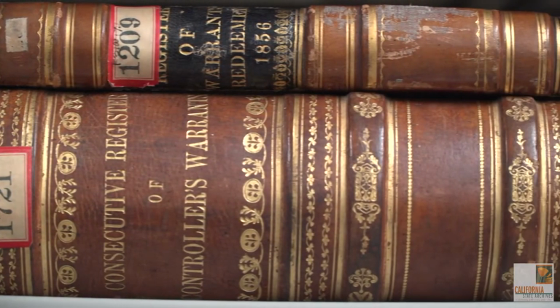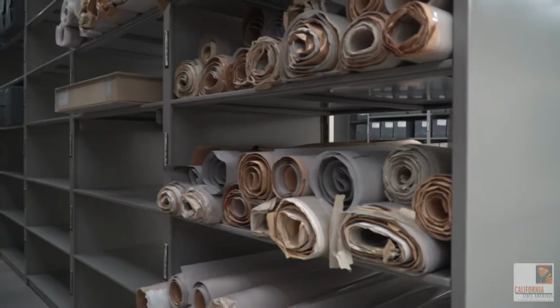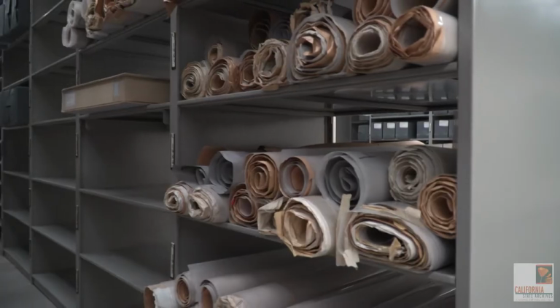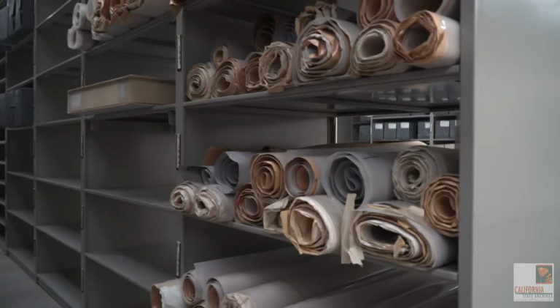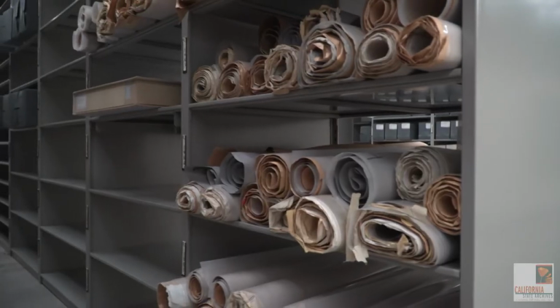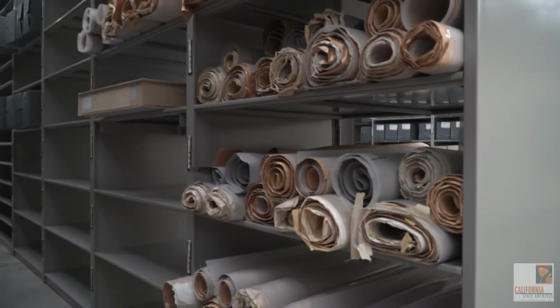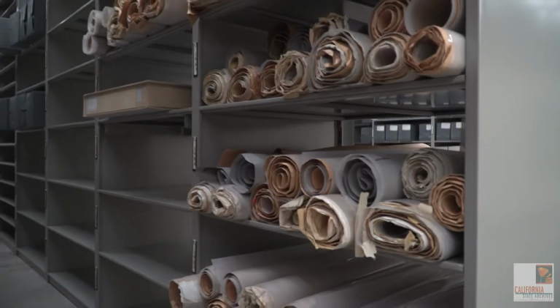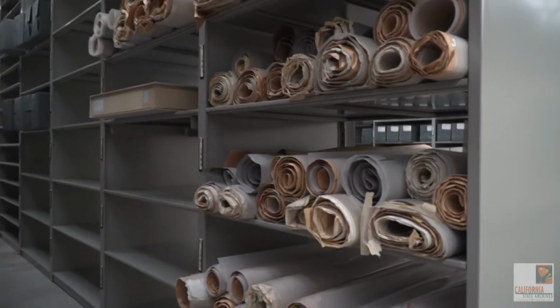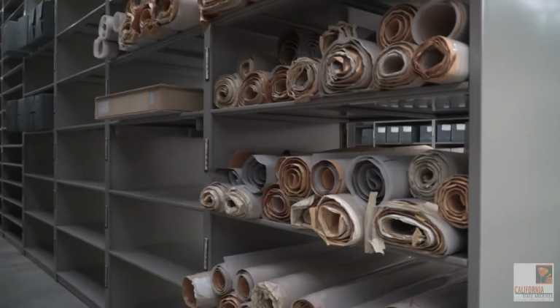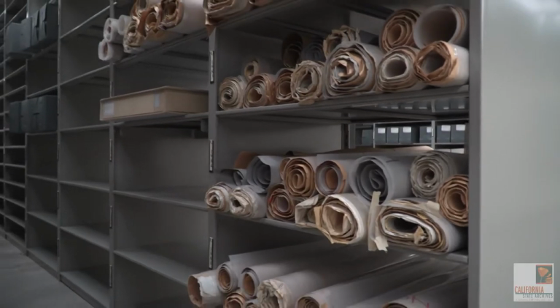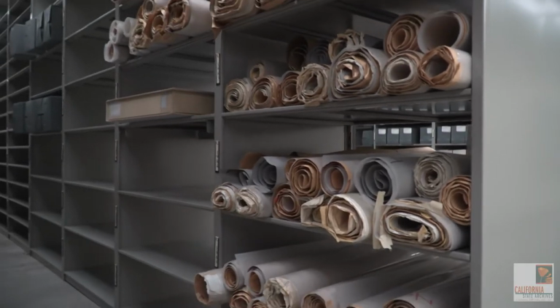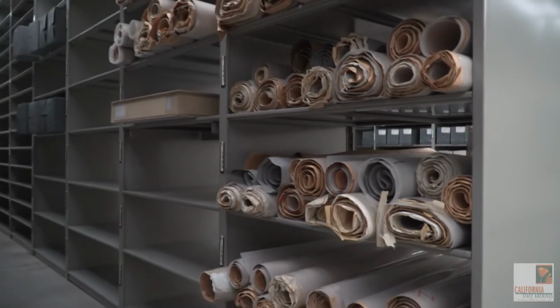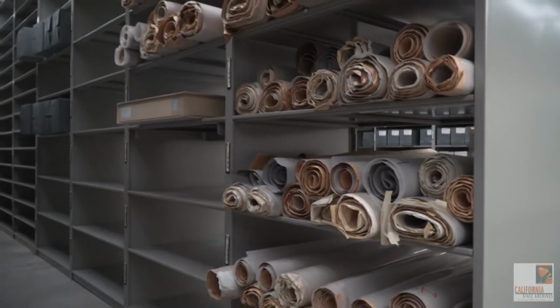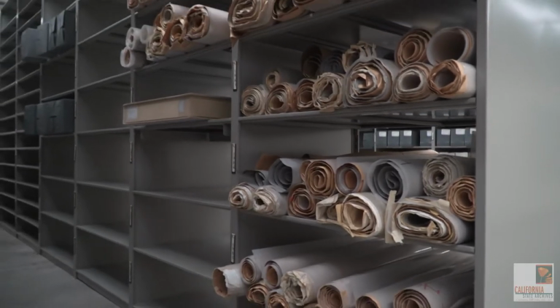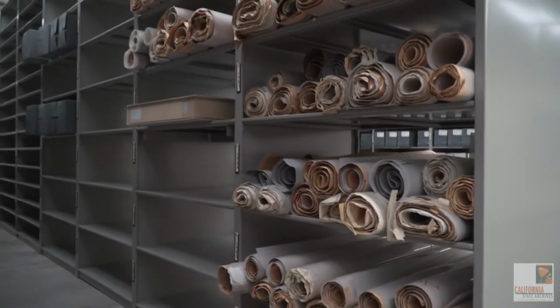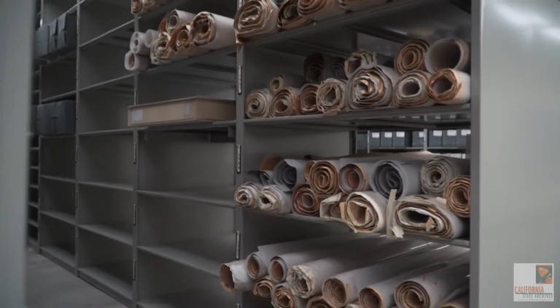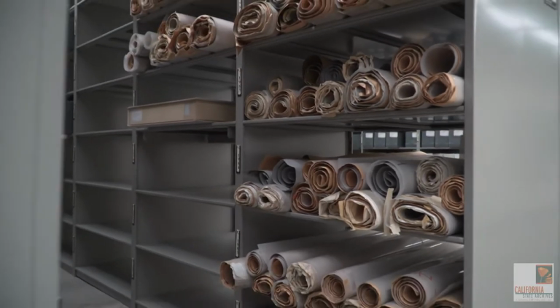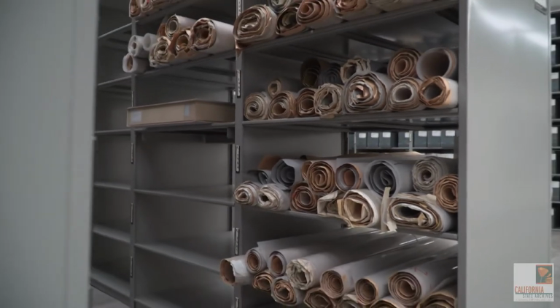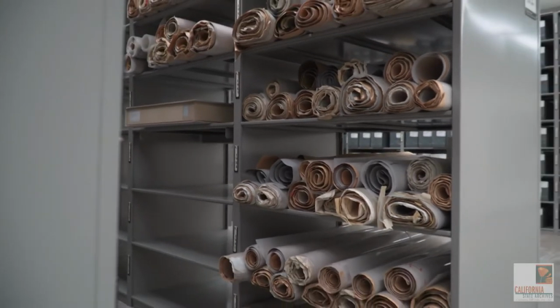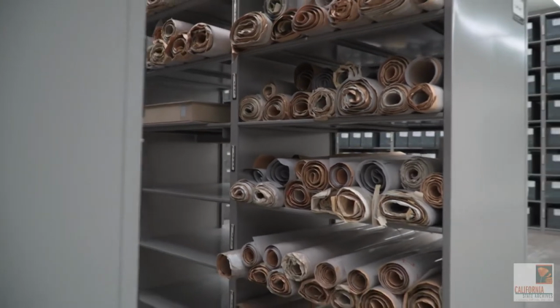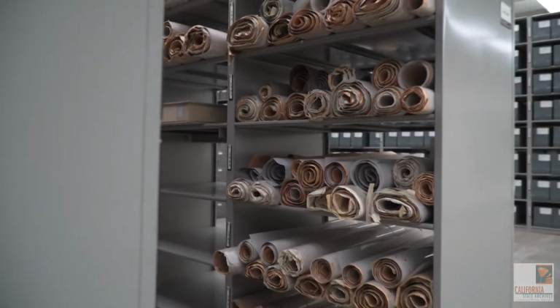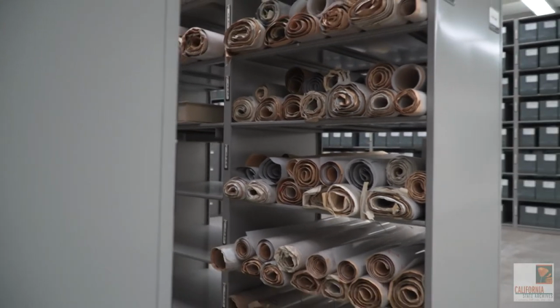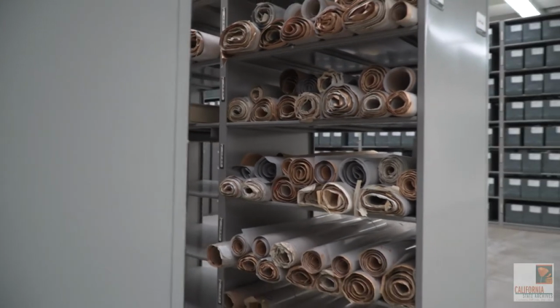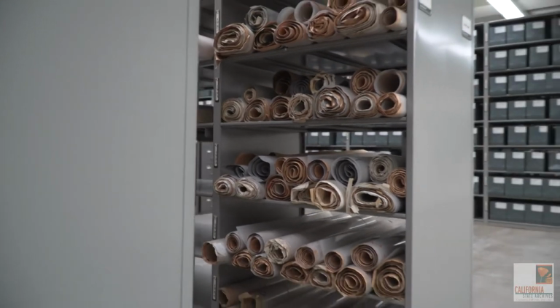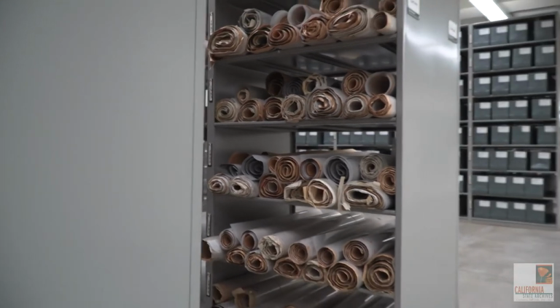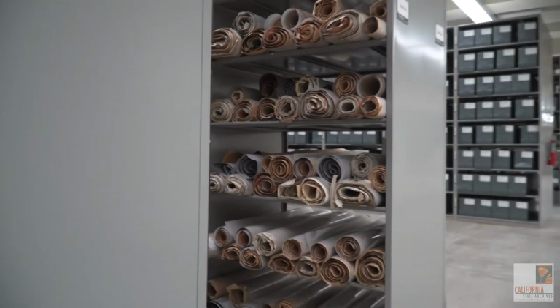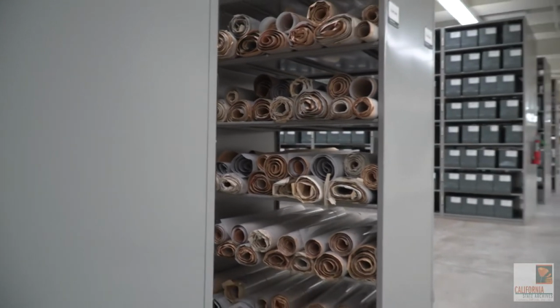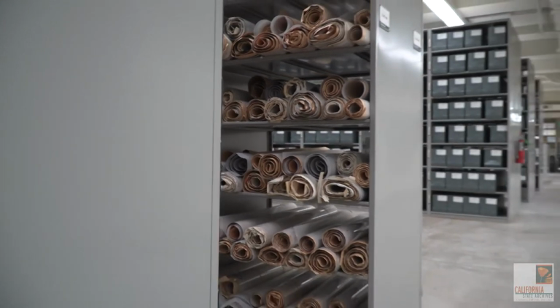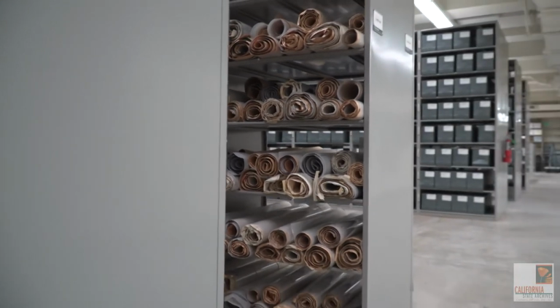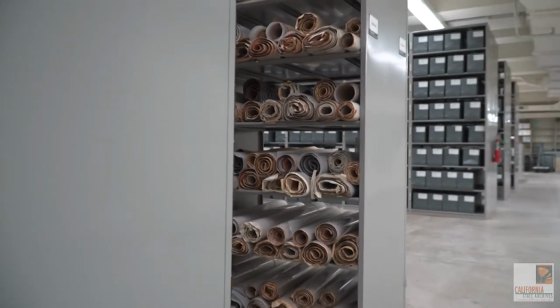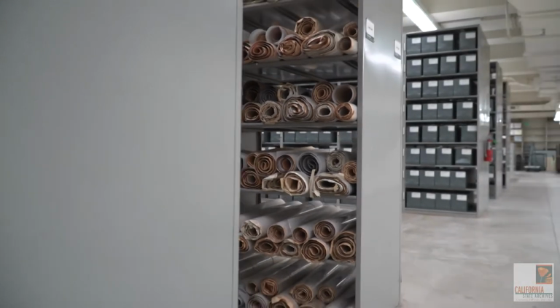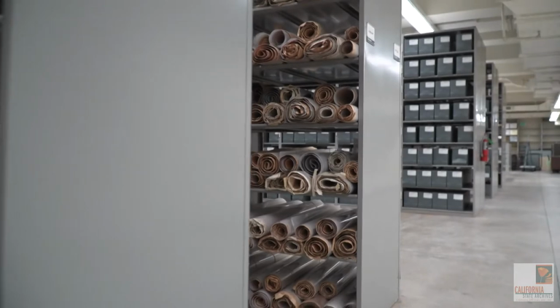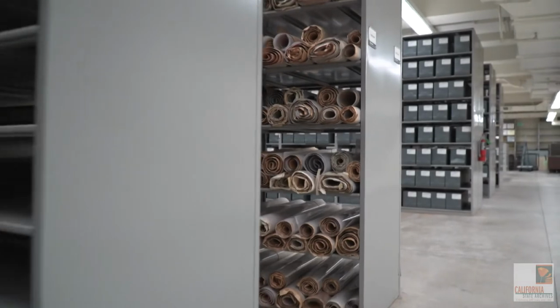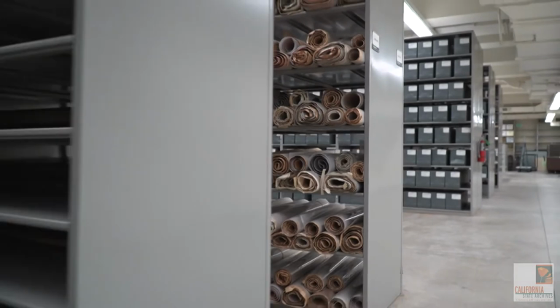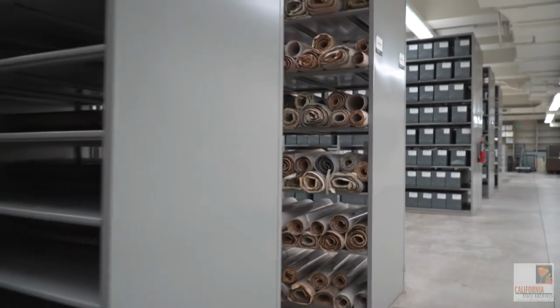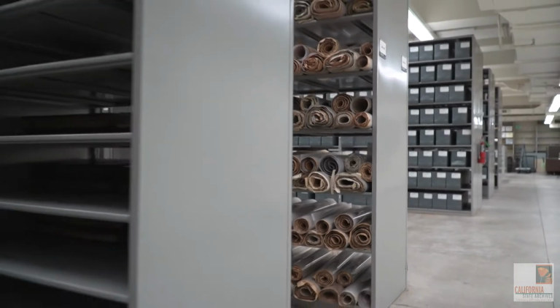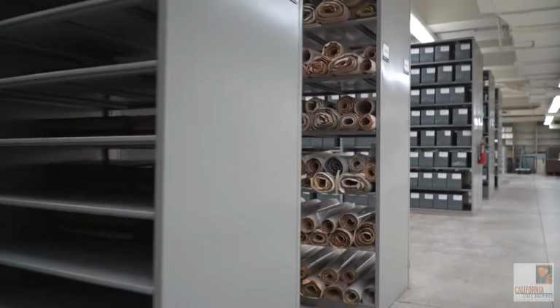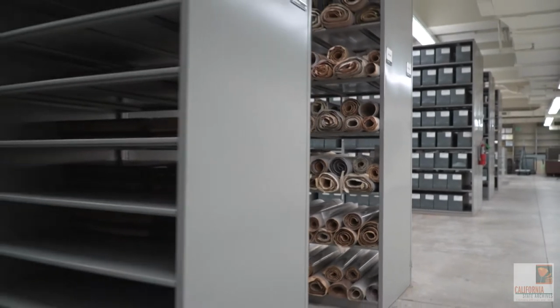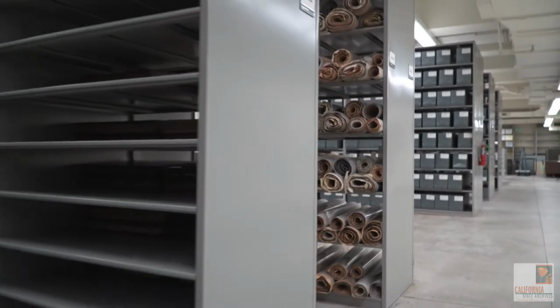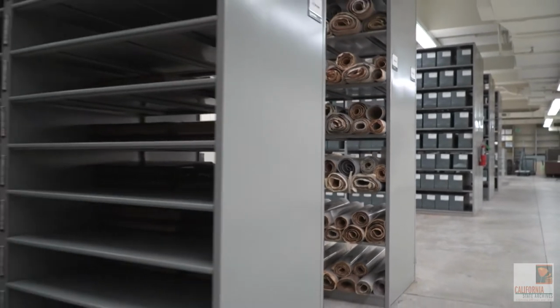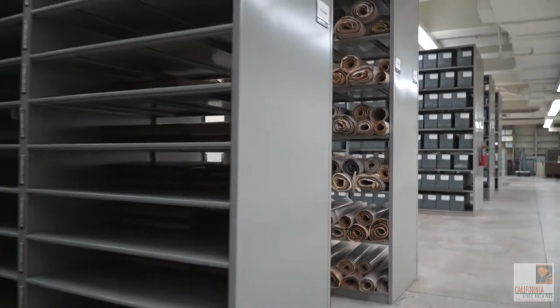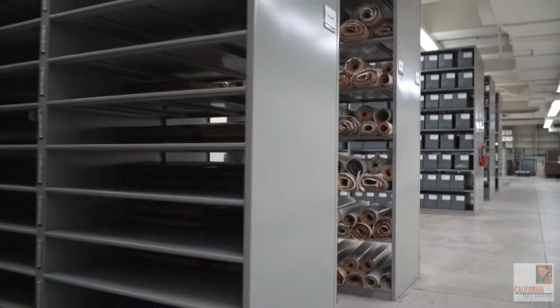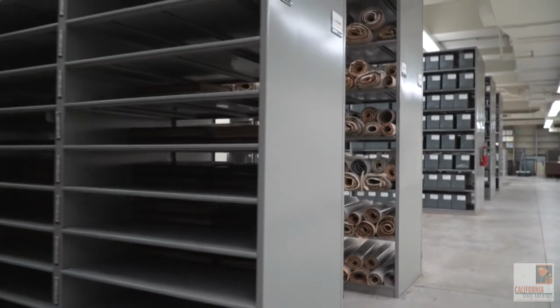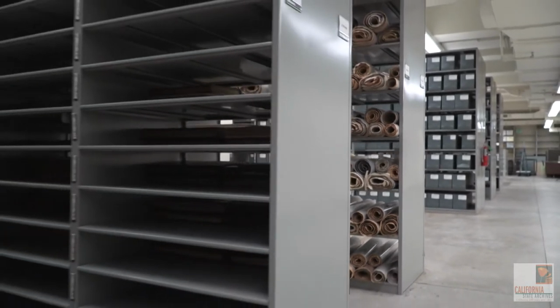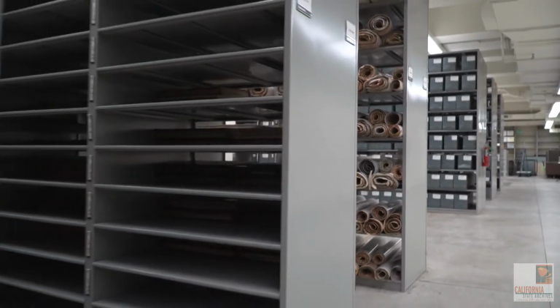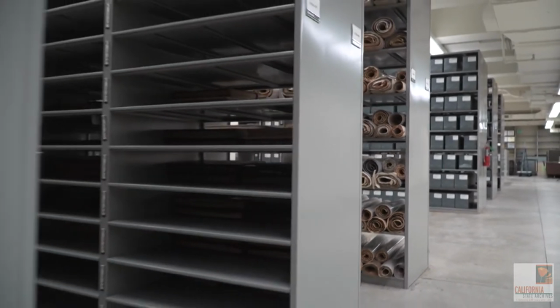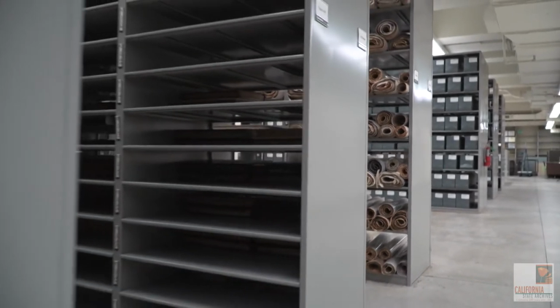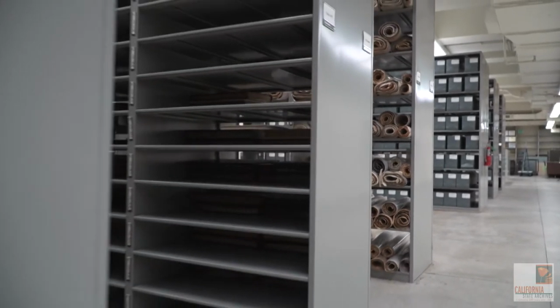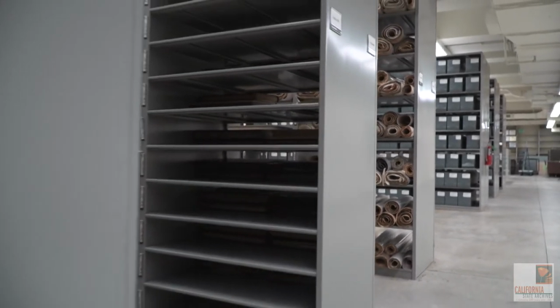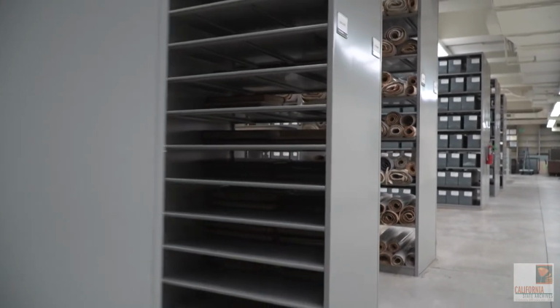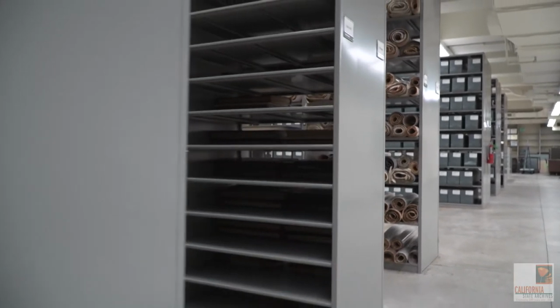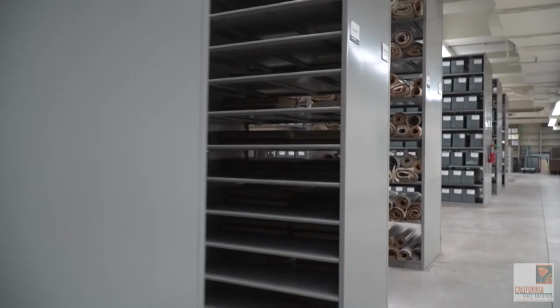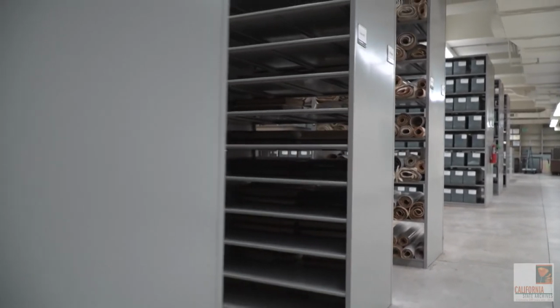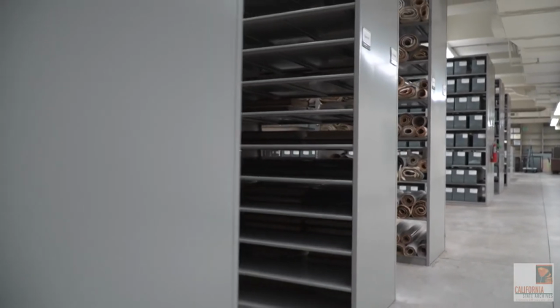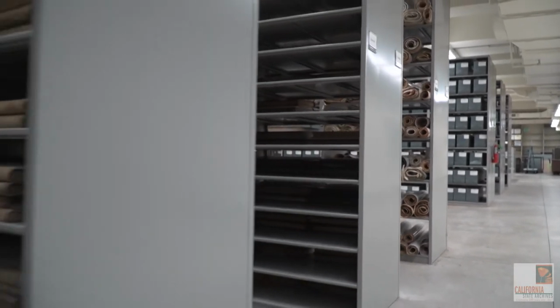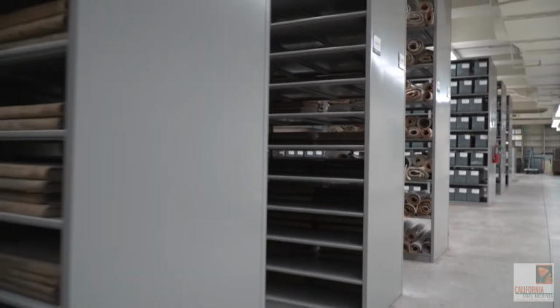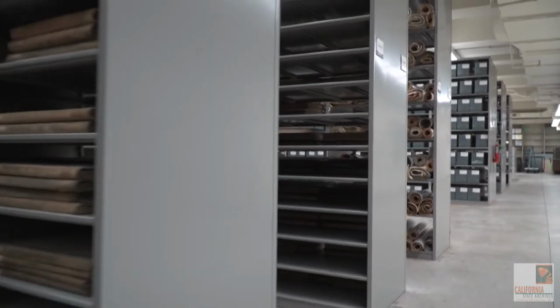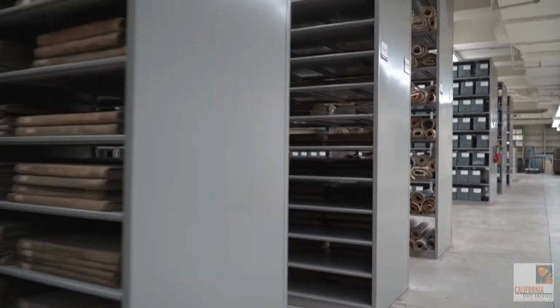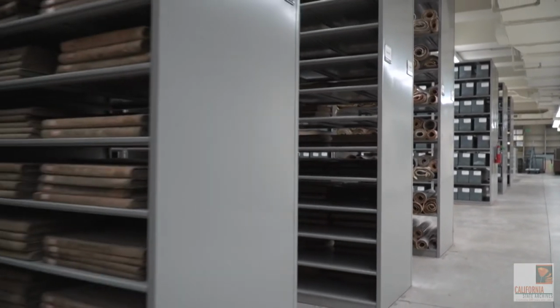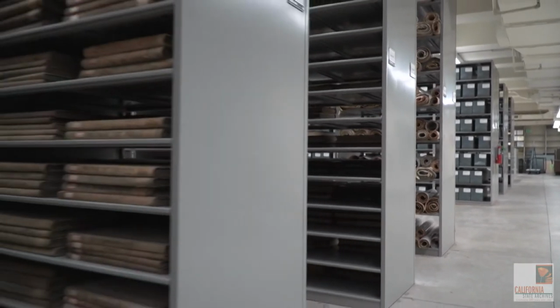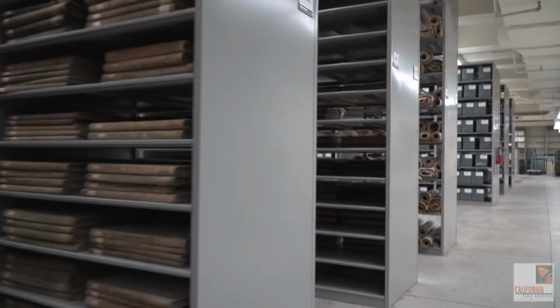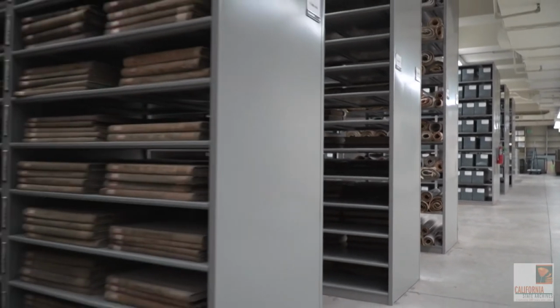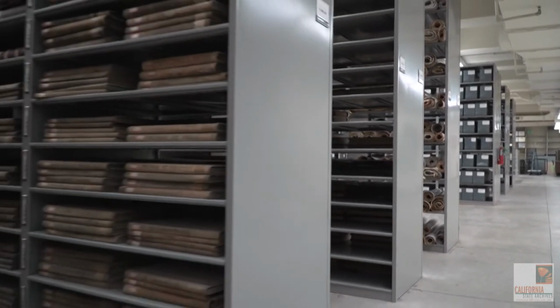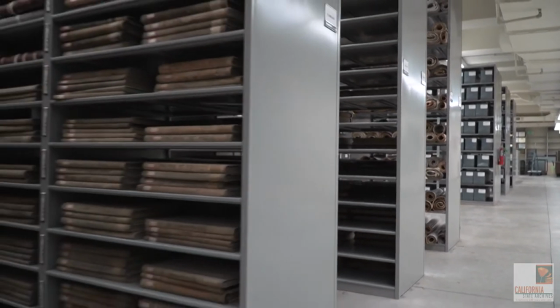Also included are maps, photographs, film, audio recordings, and electronic records.